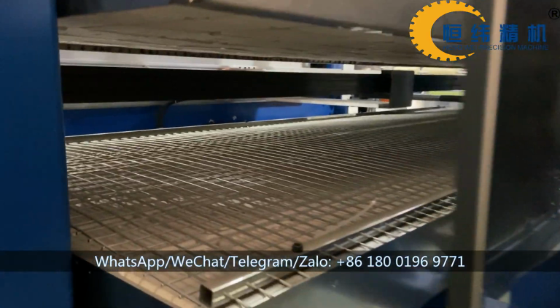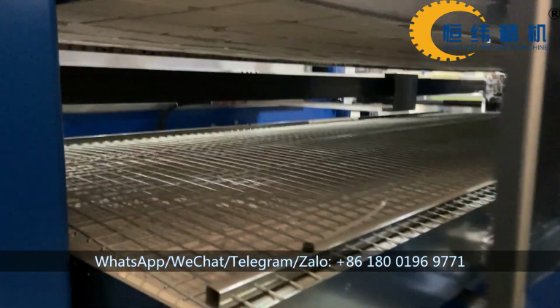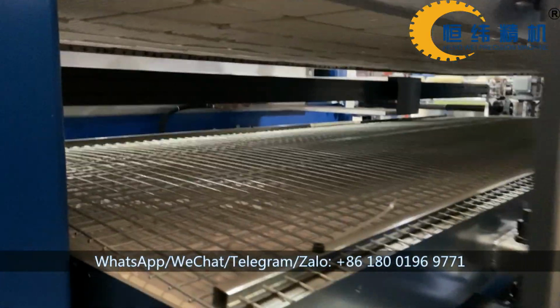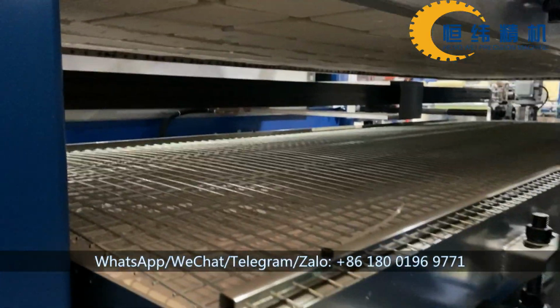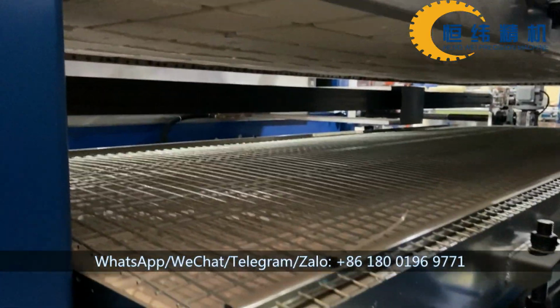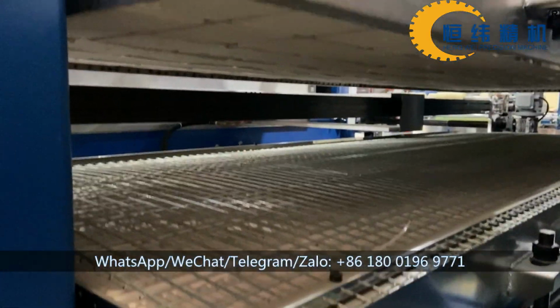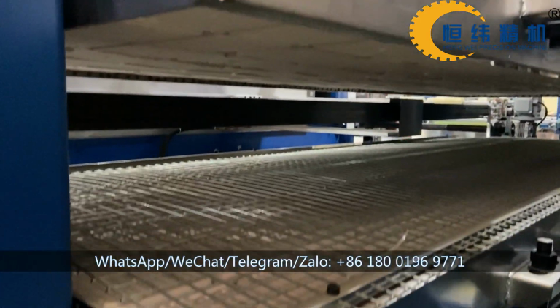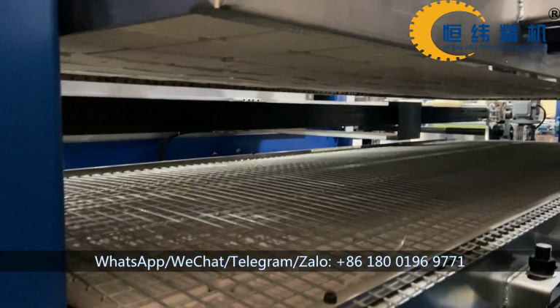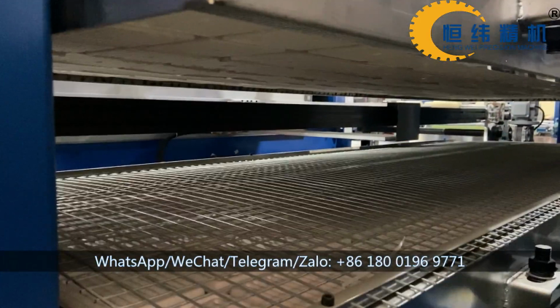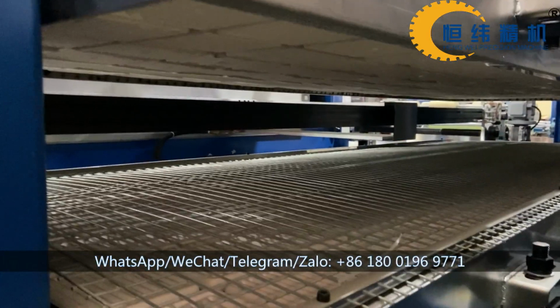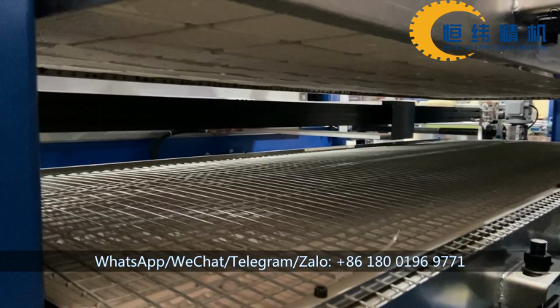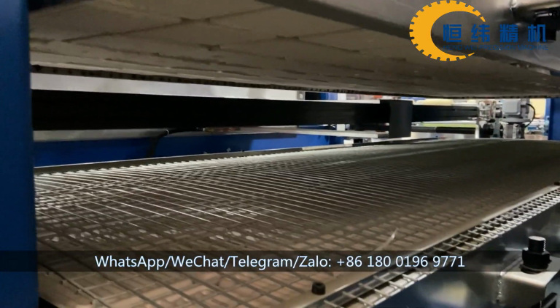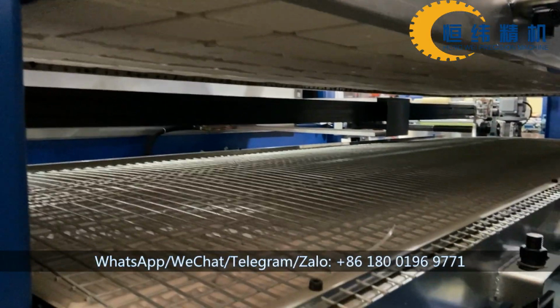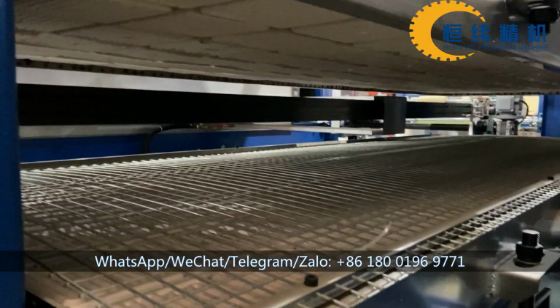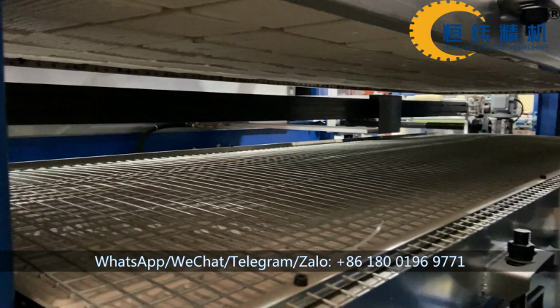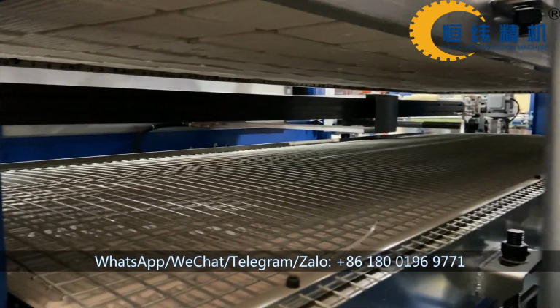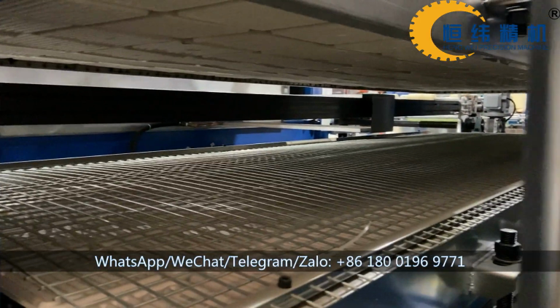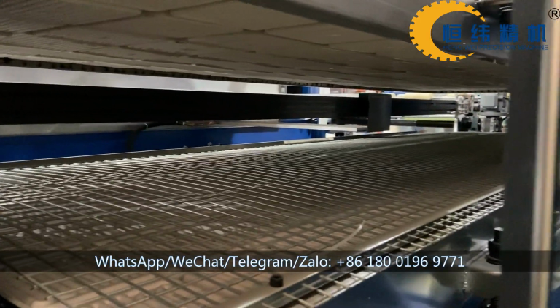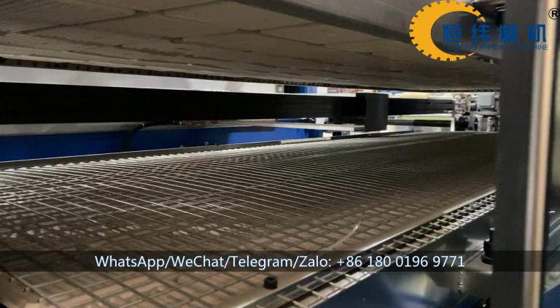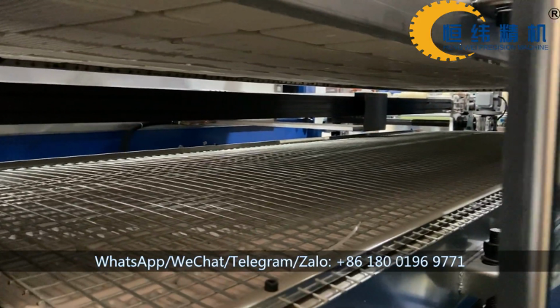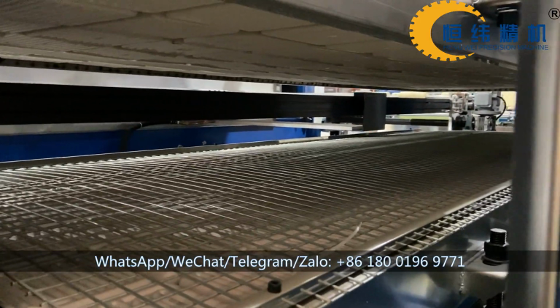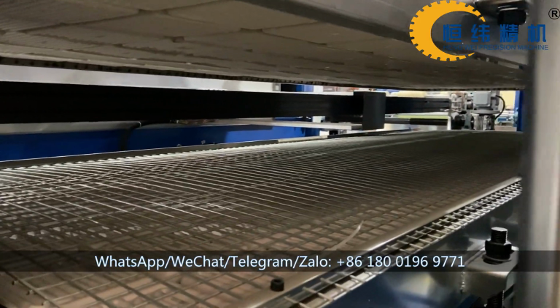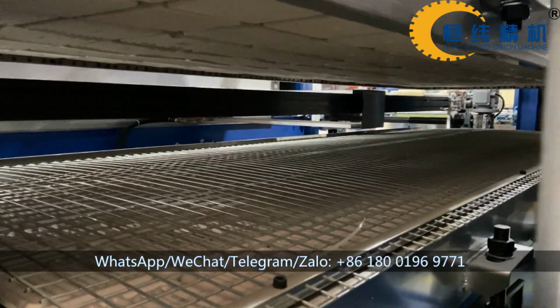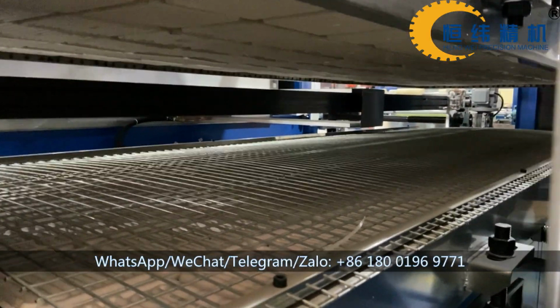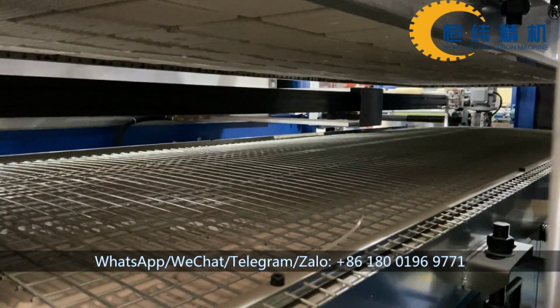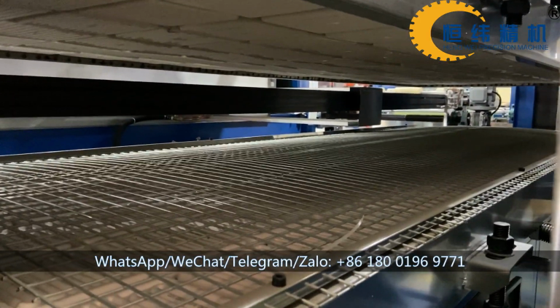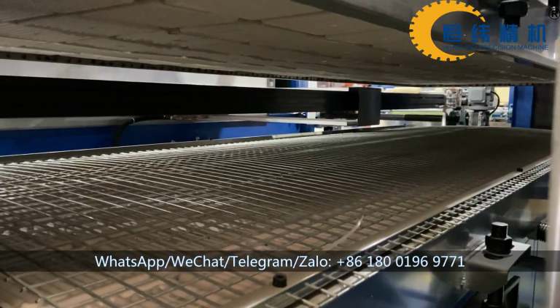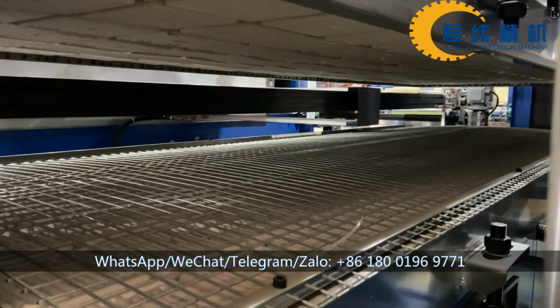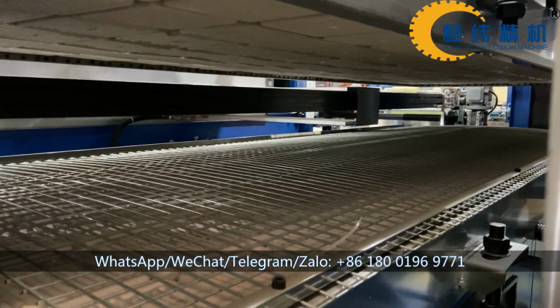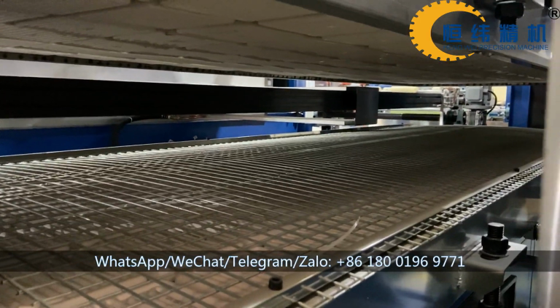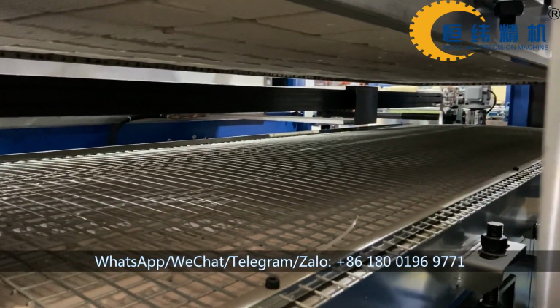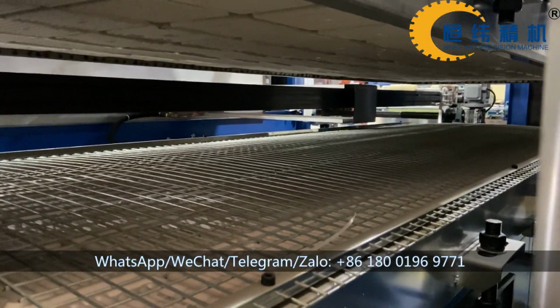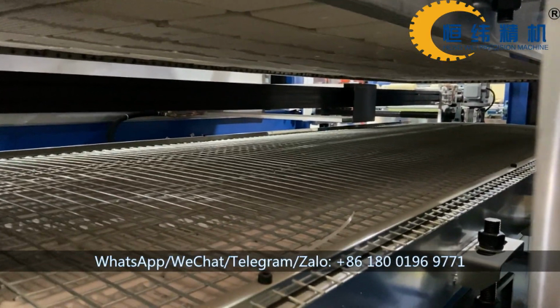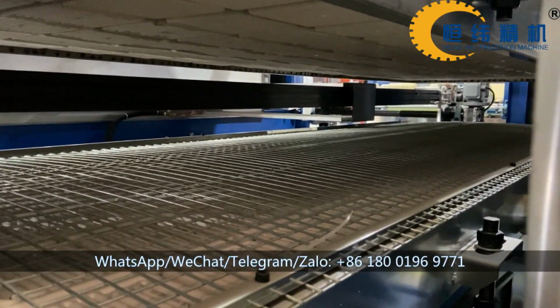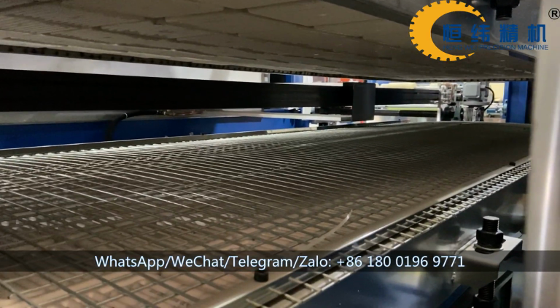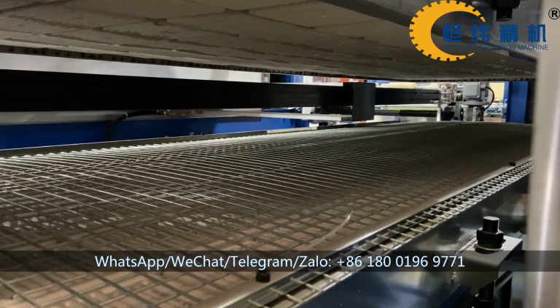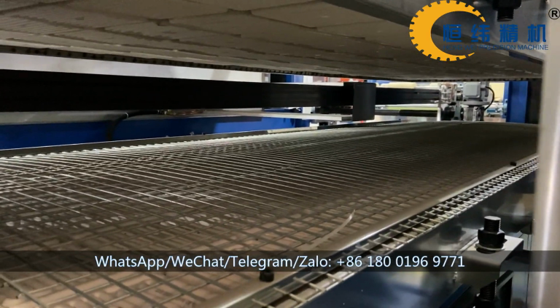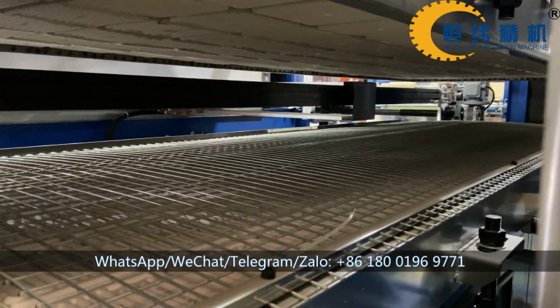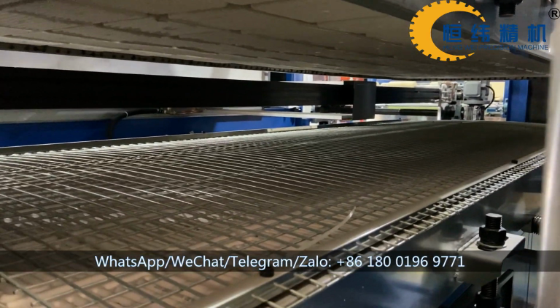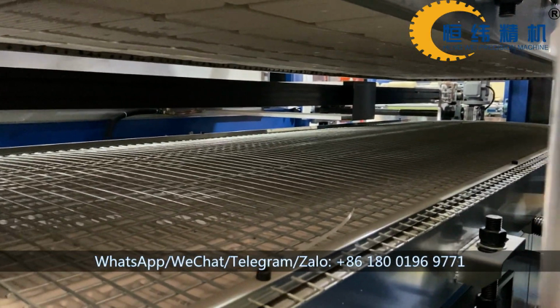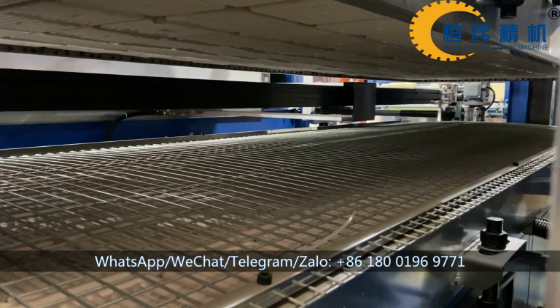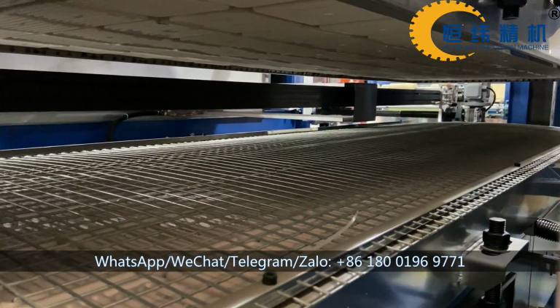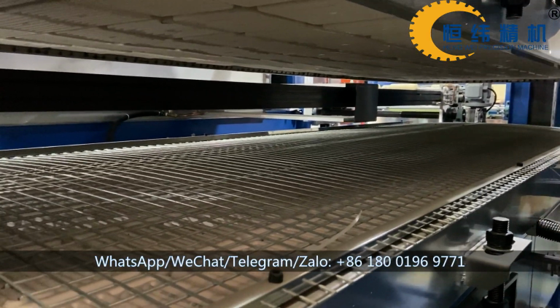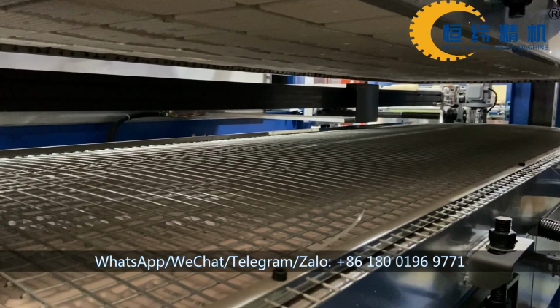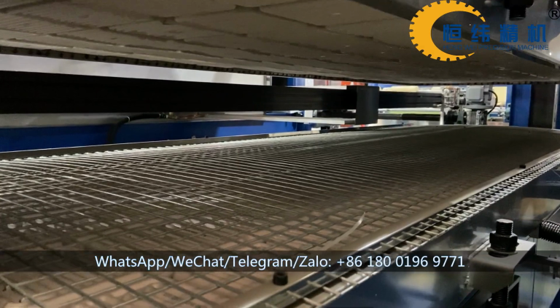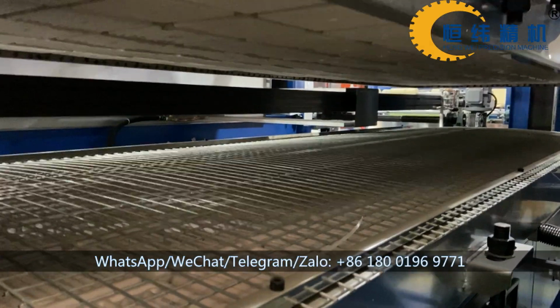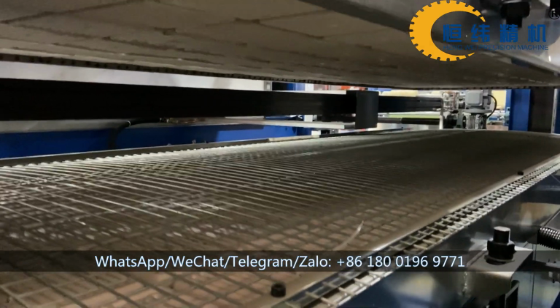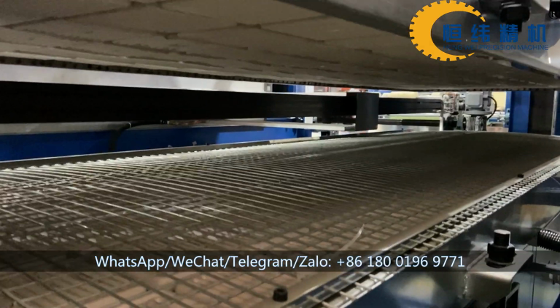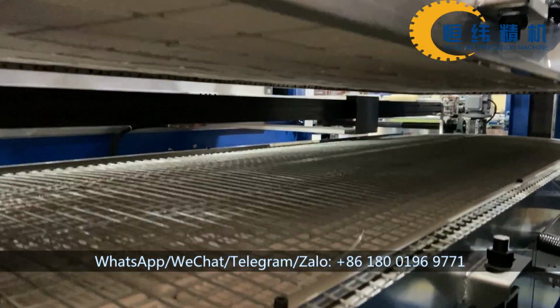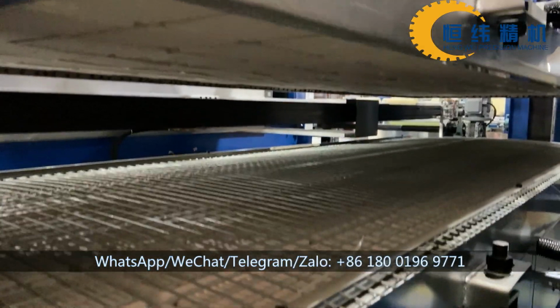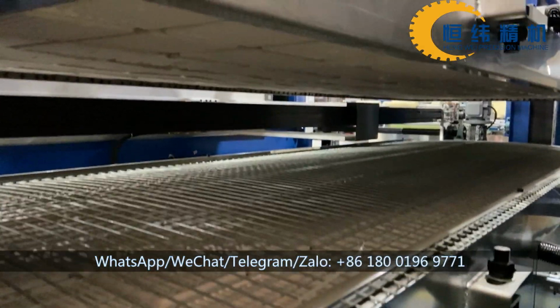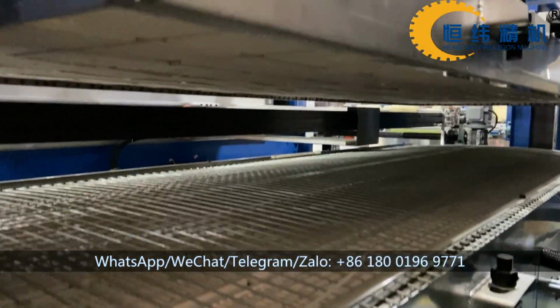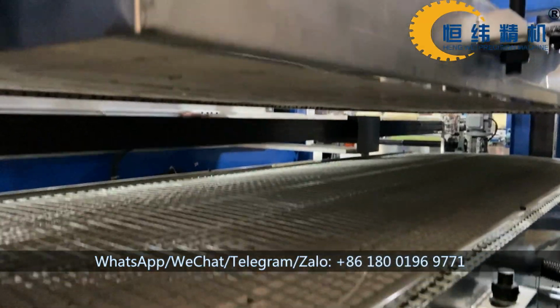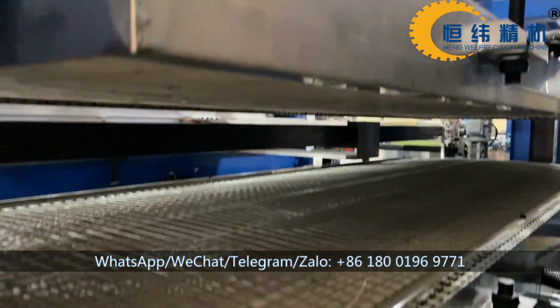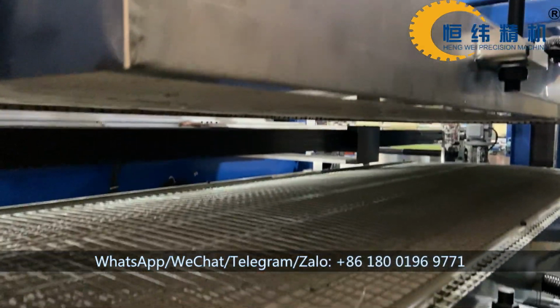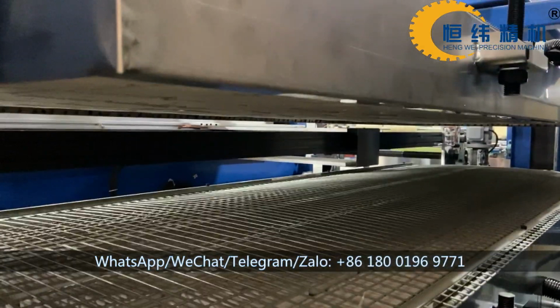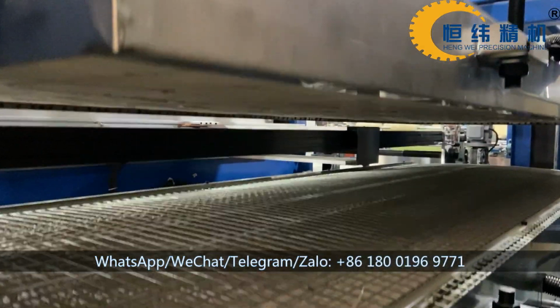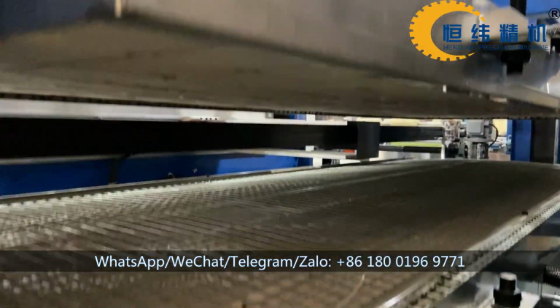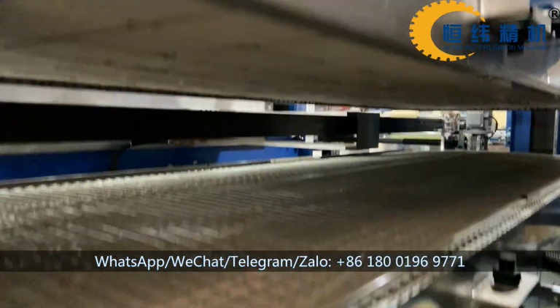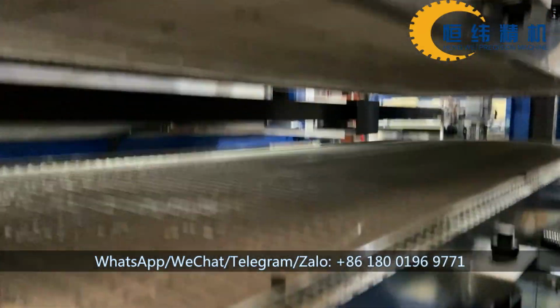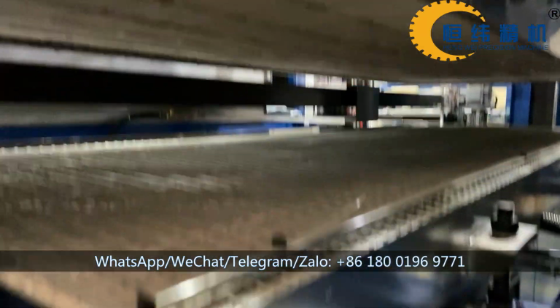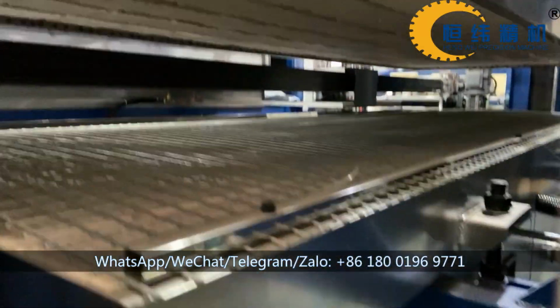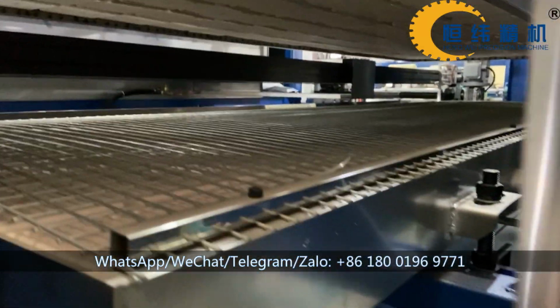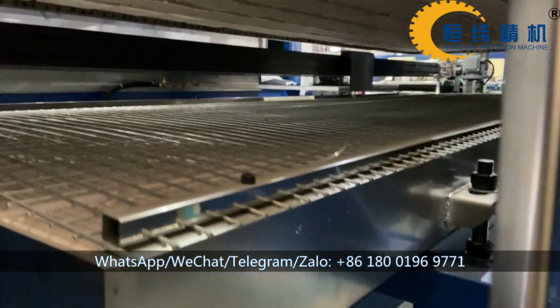This is our heating oven, it's 2.5 meters long and it has up and low heating.